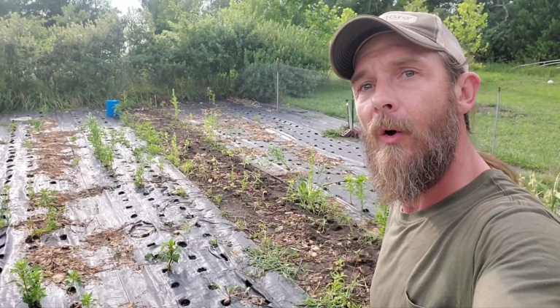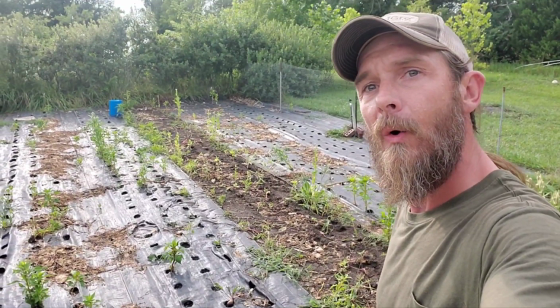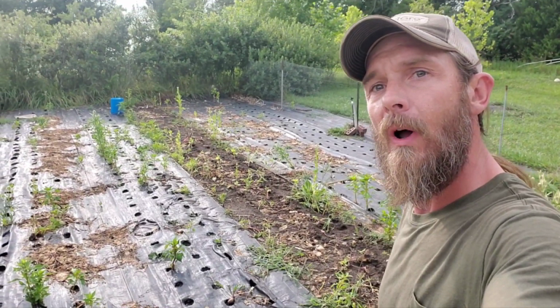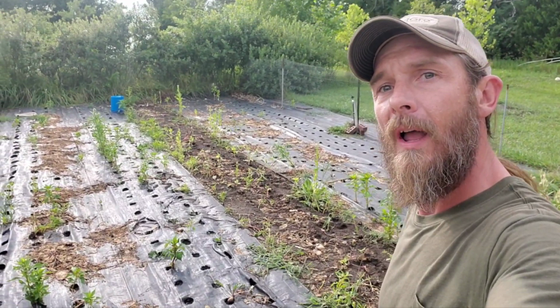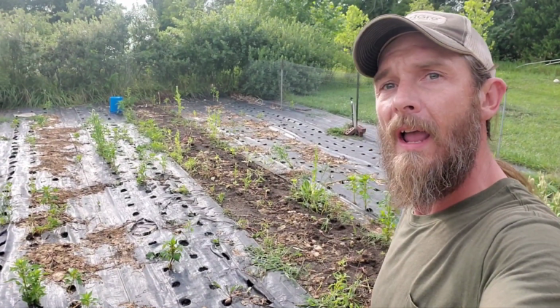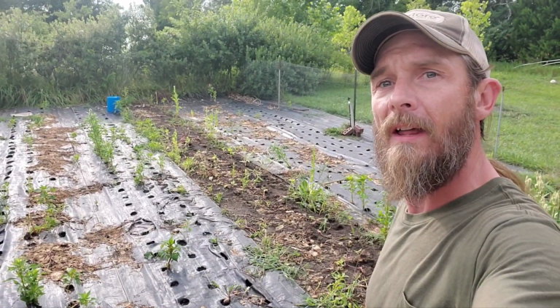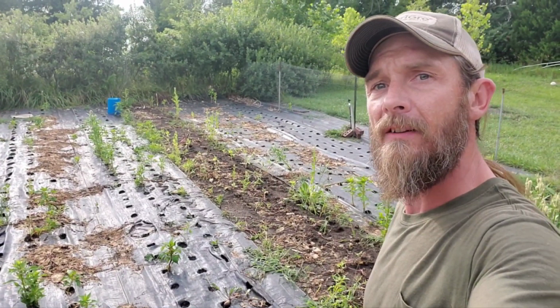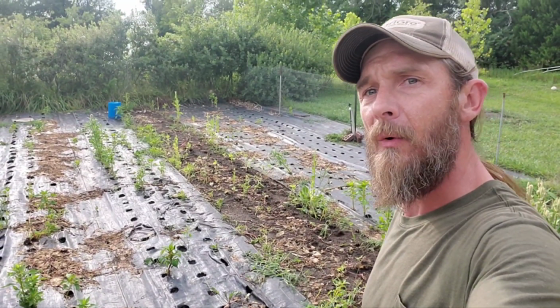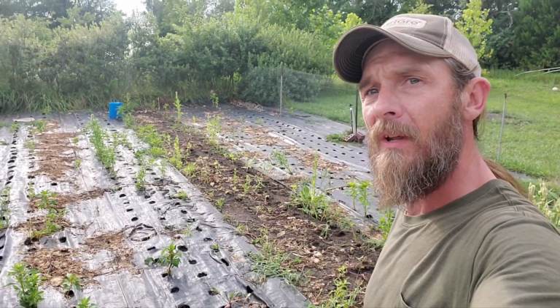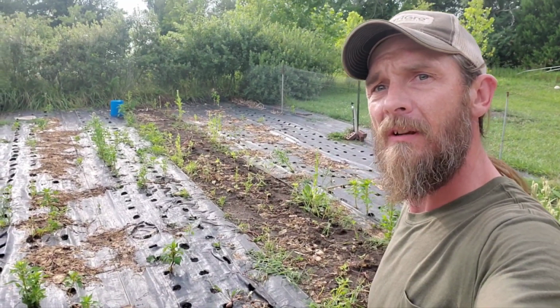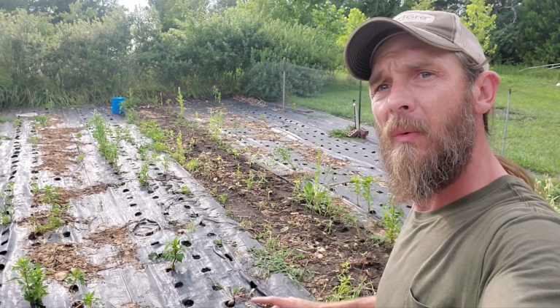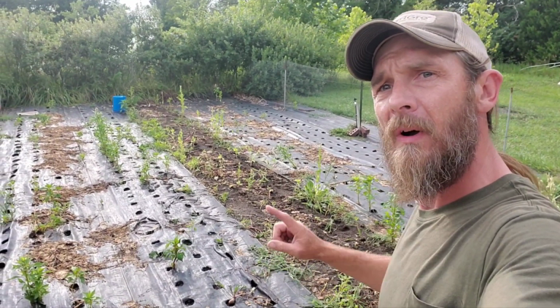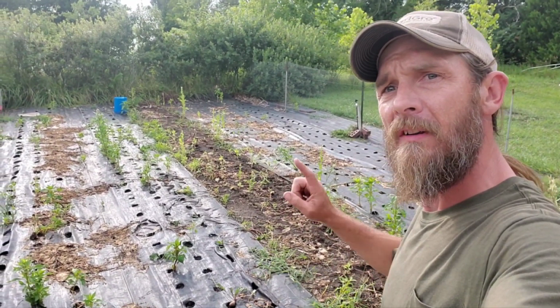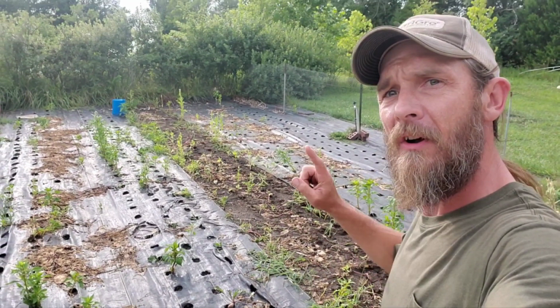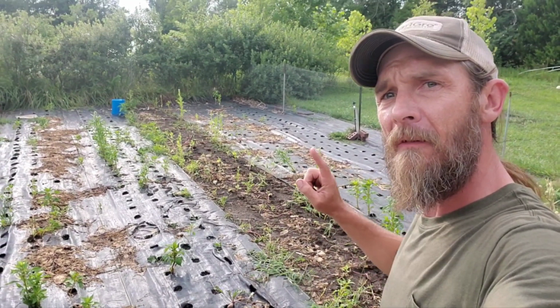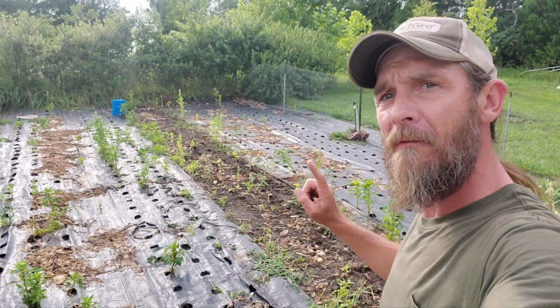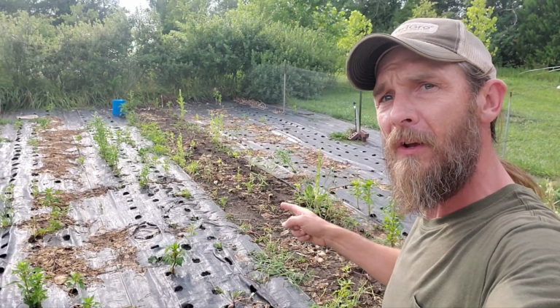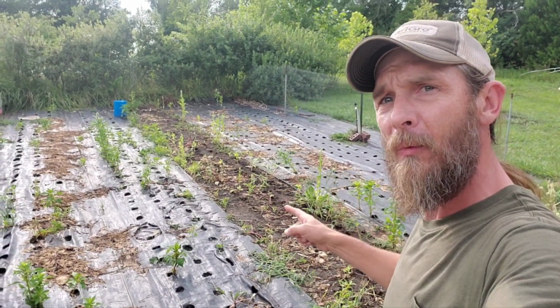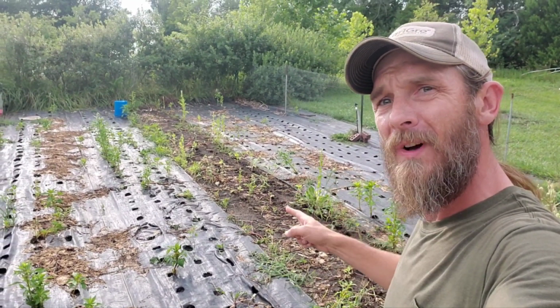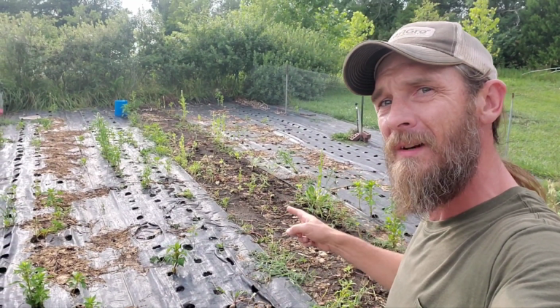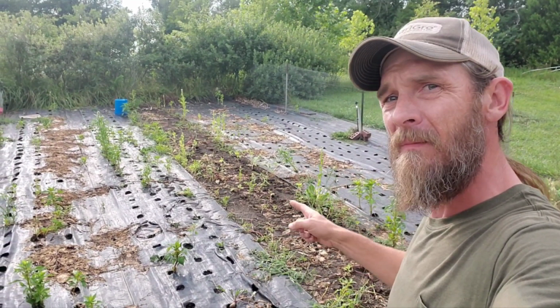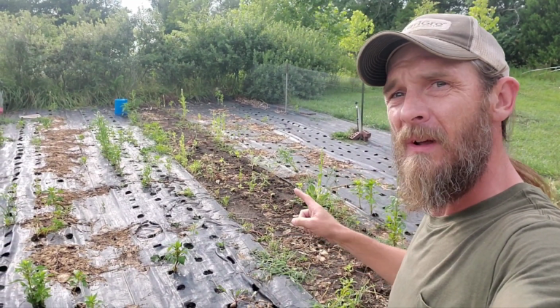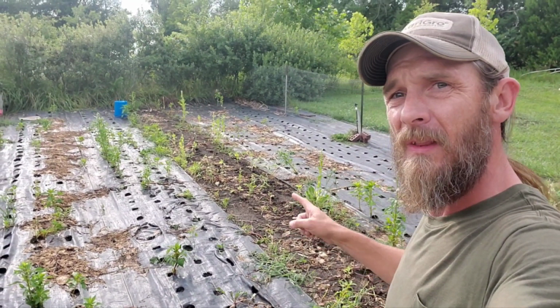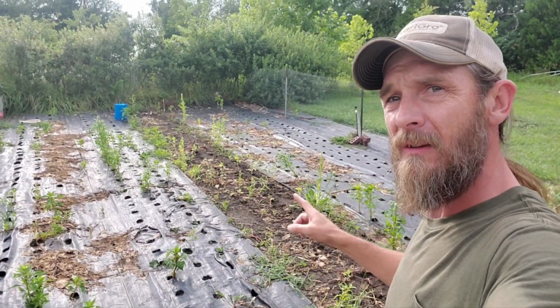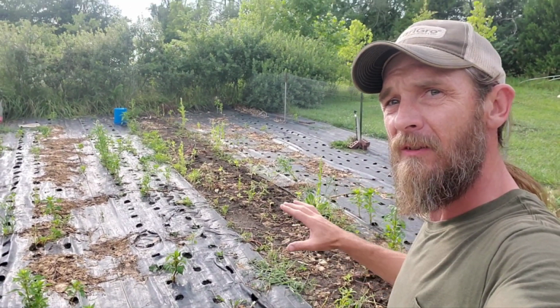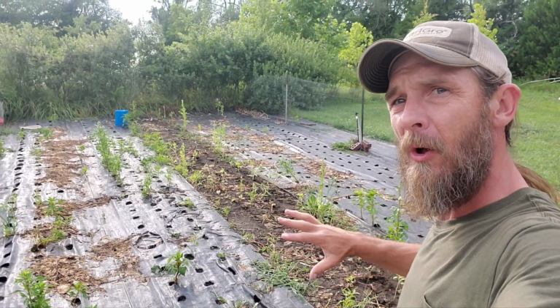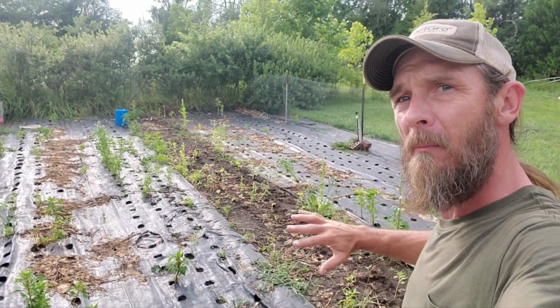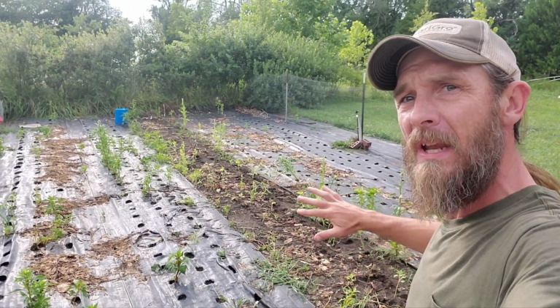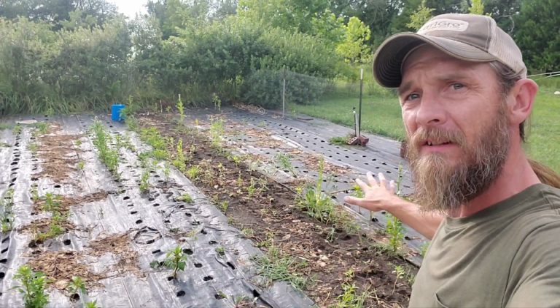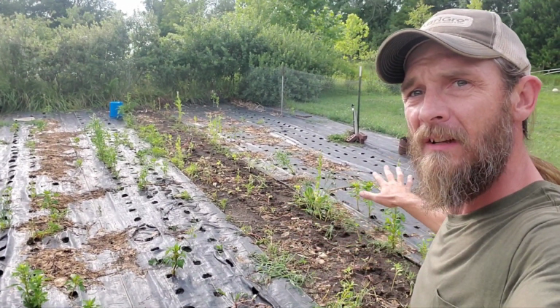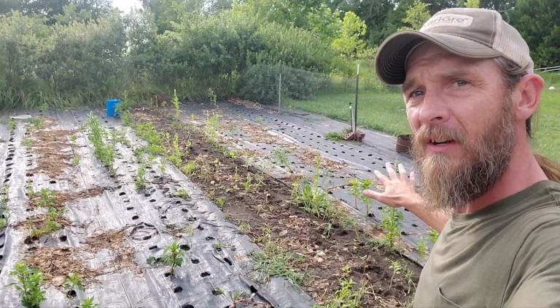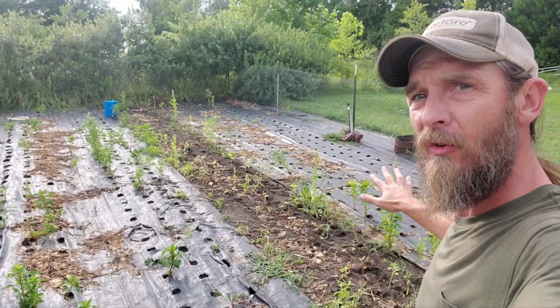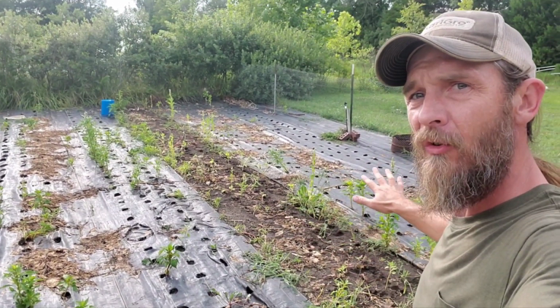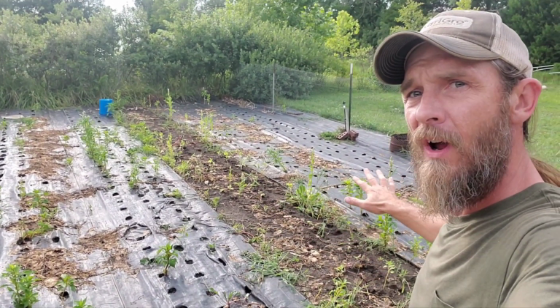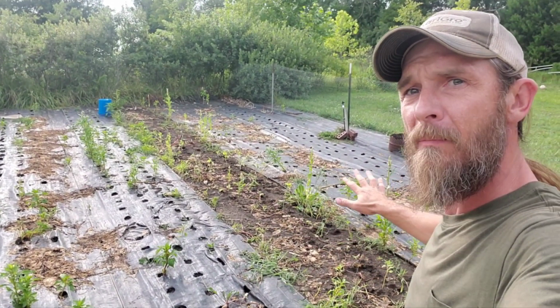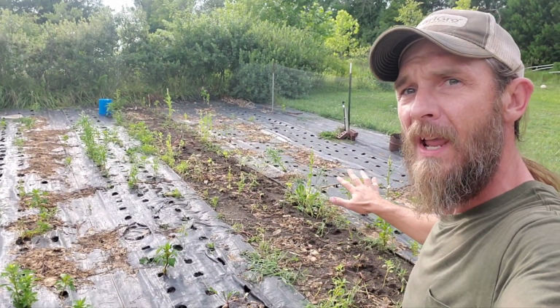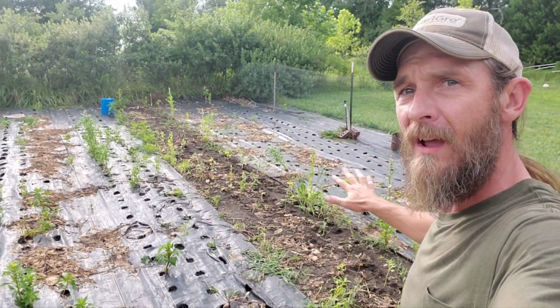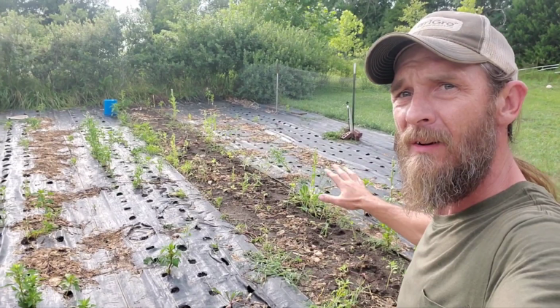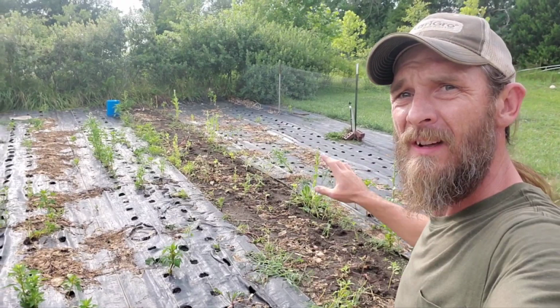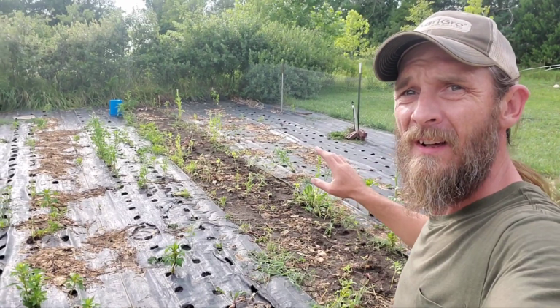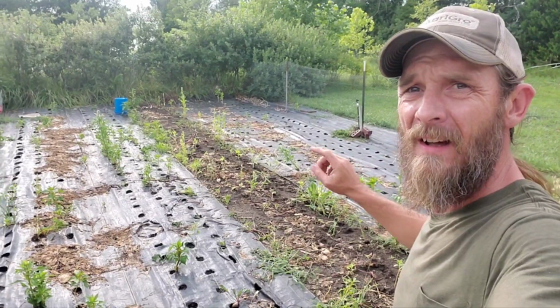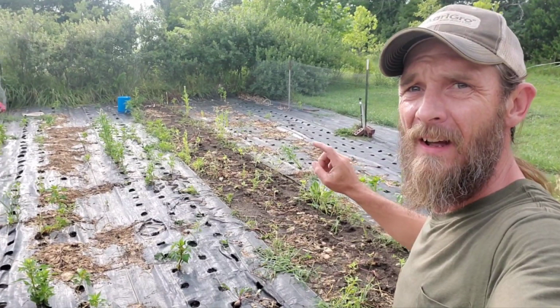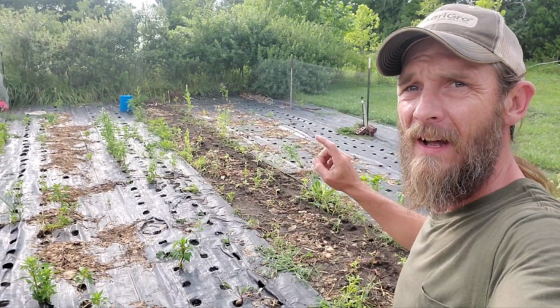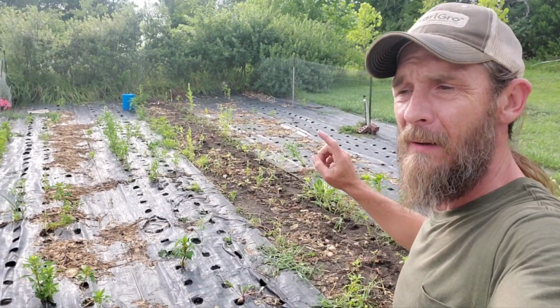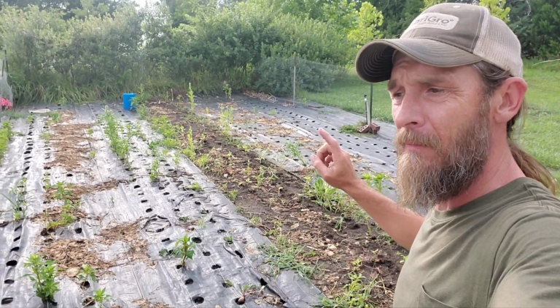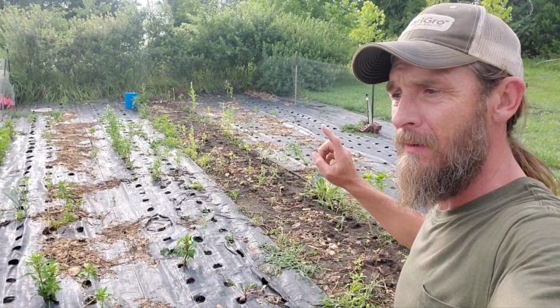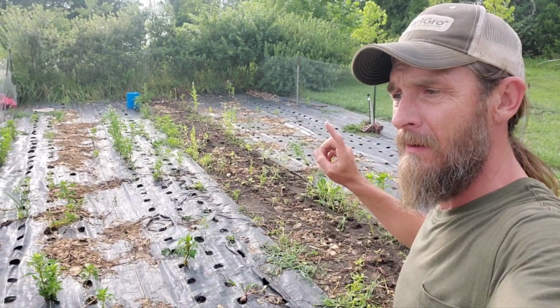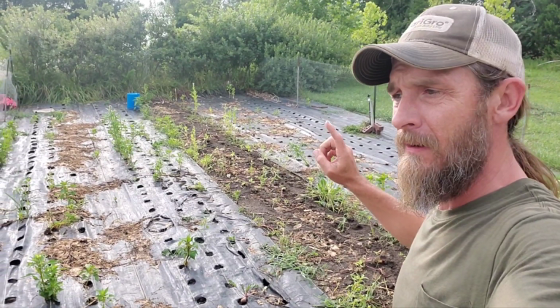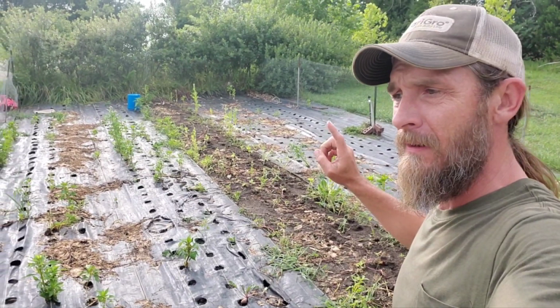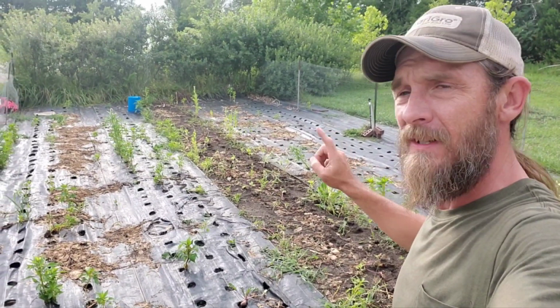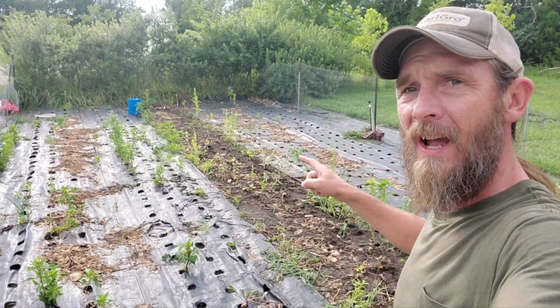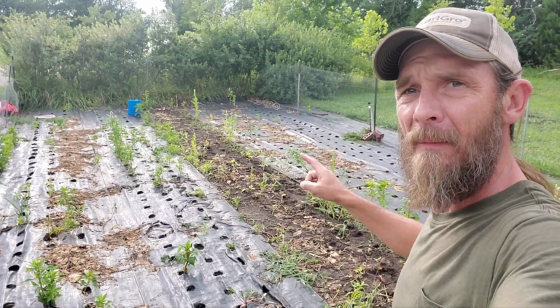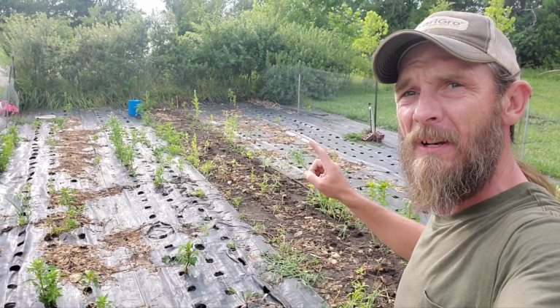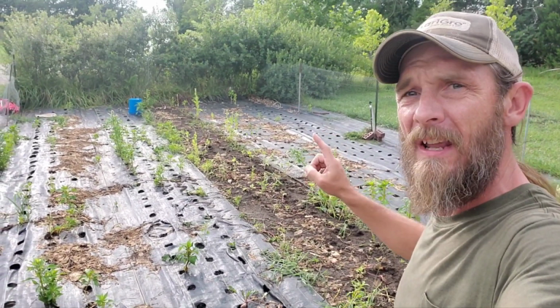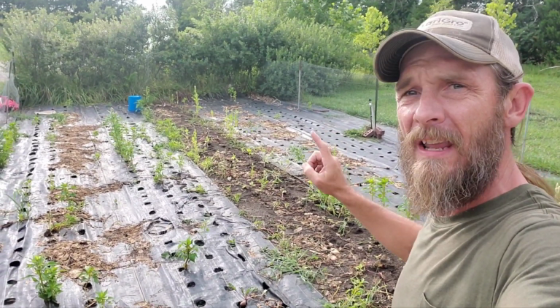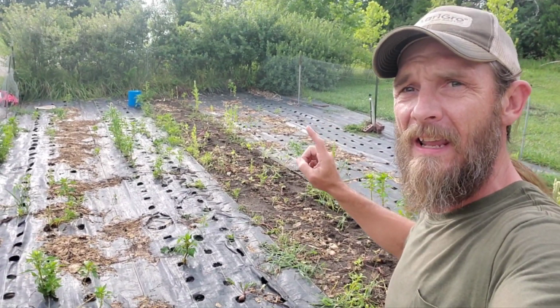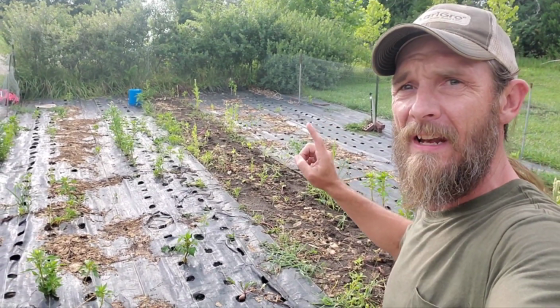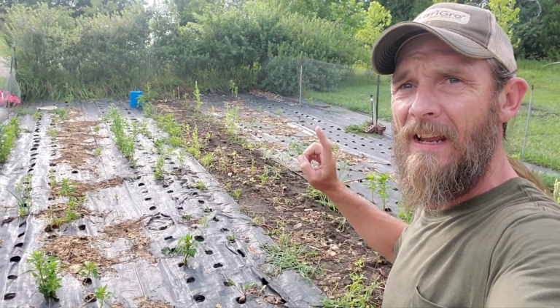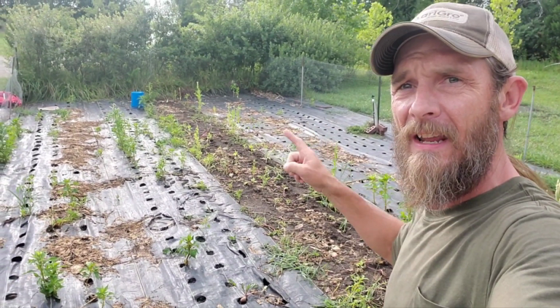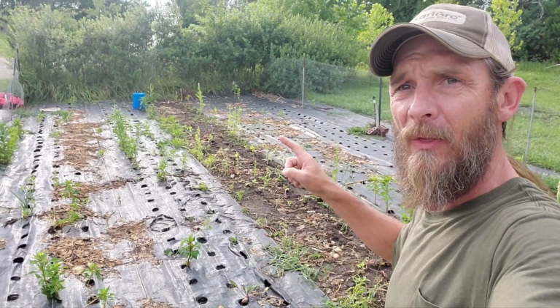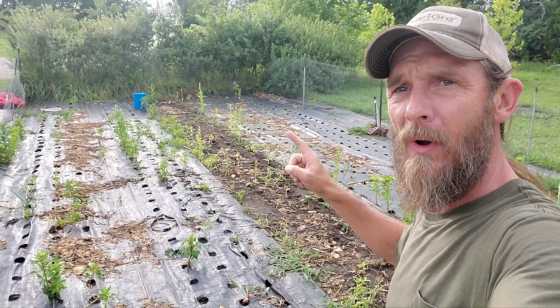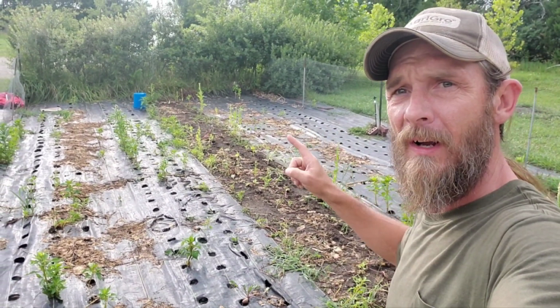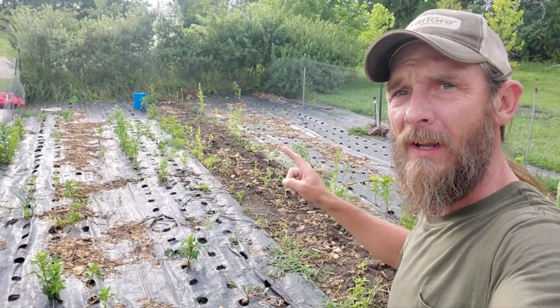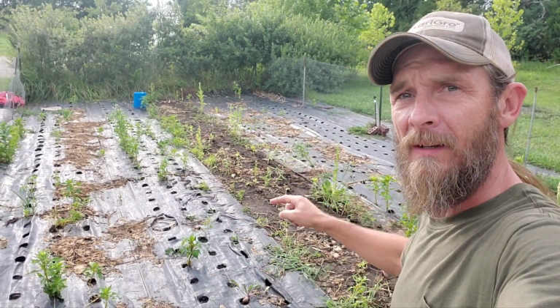As always, we're going to start in field one. This is all beets — cropped out, topped, and in the walk-in.